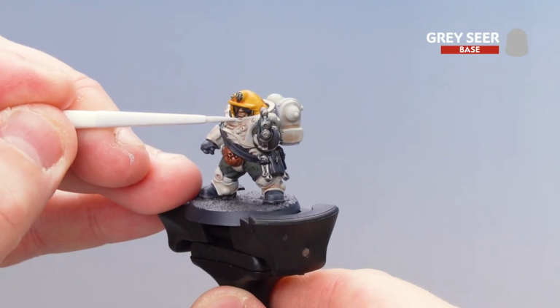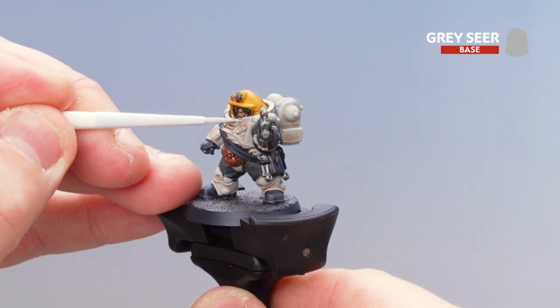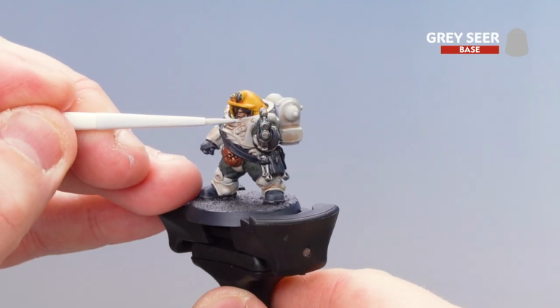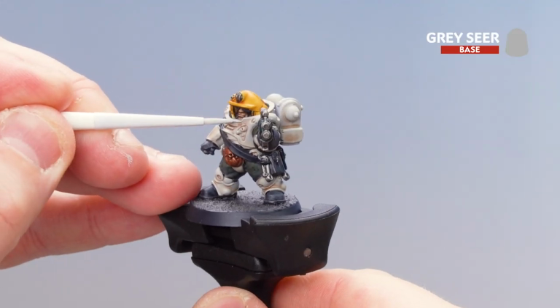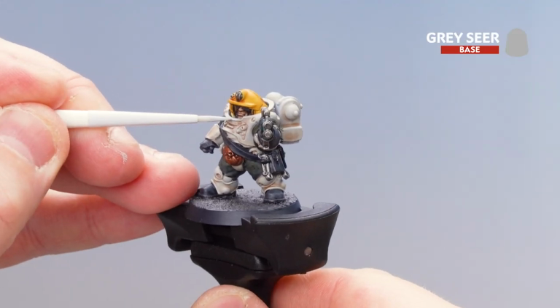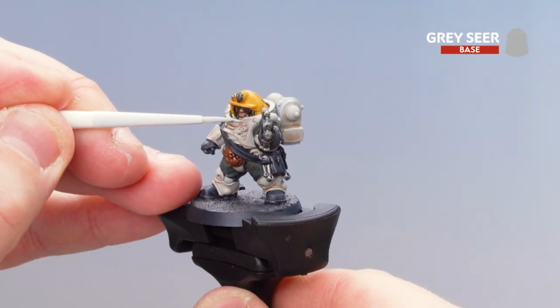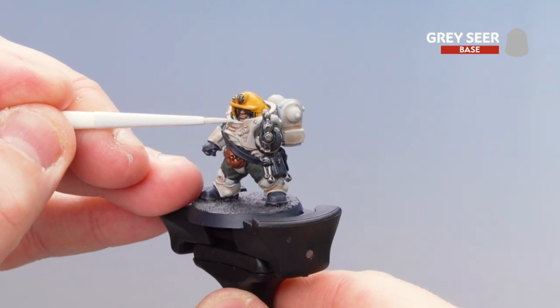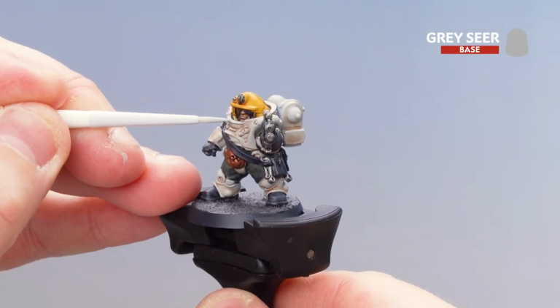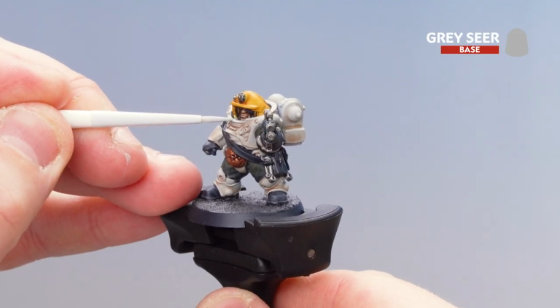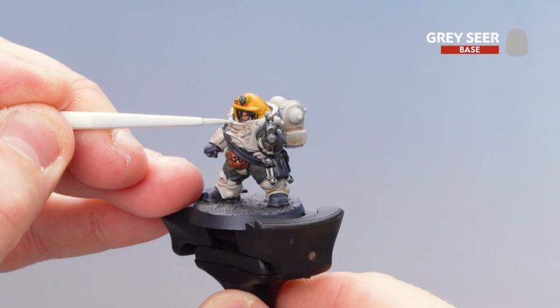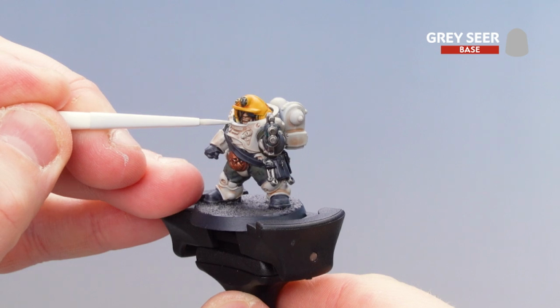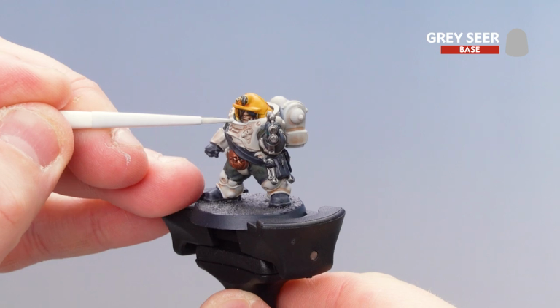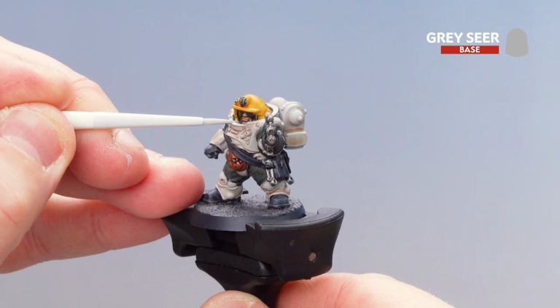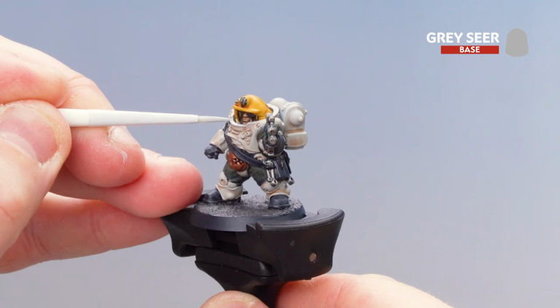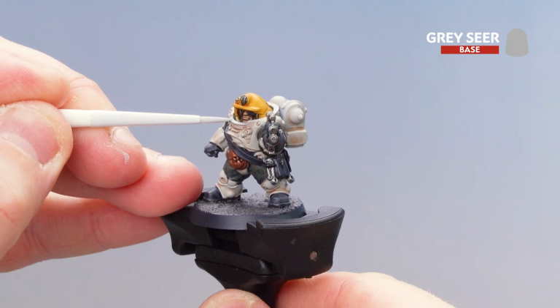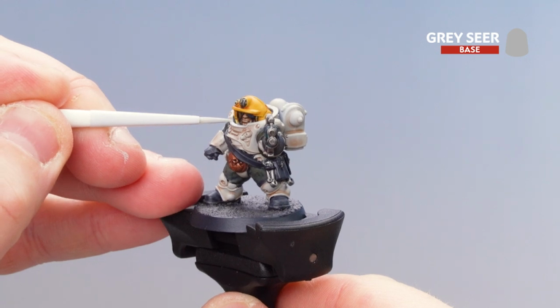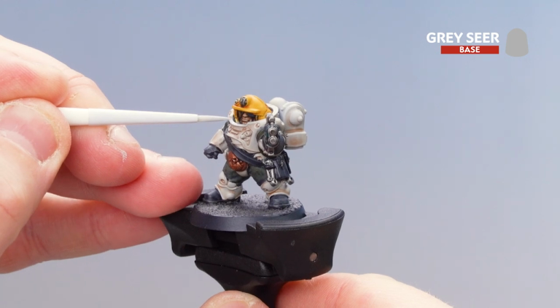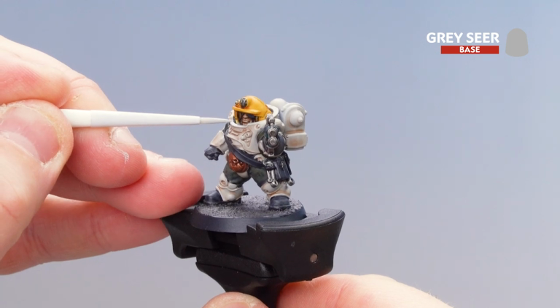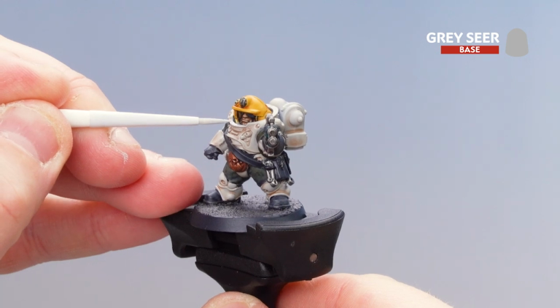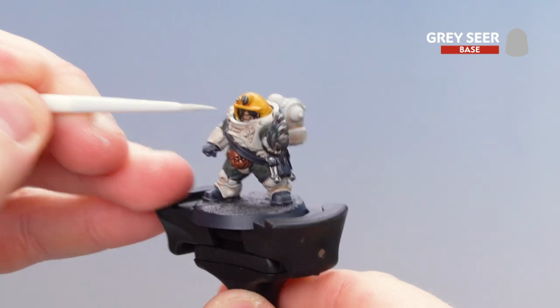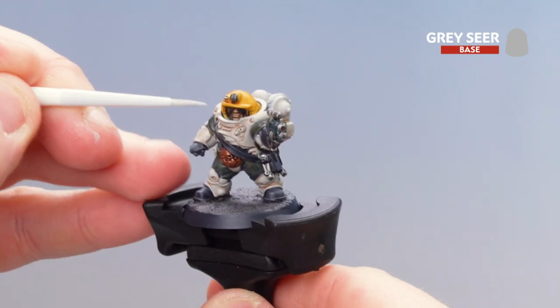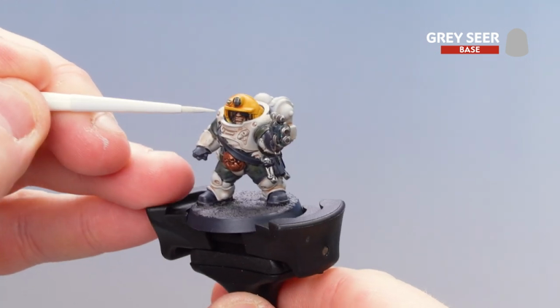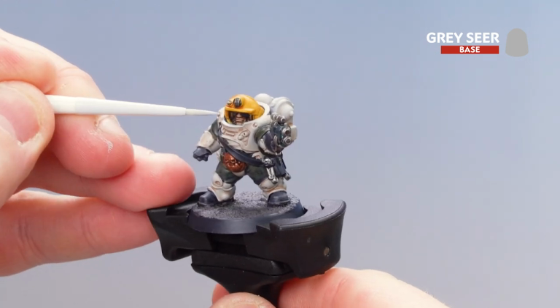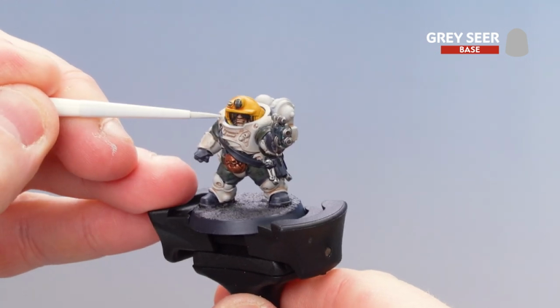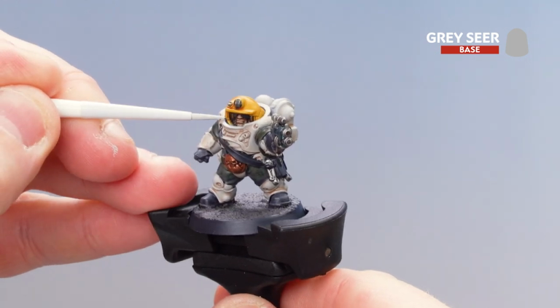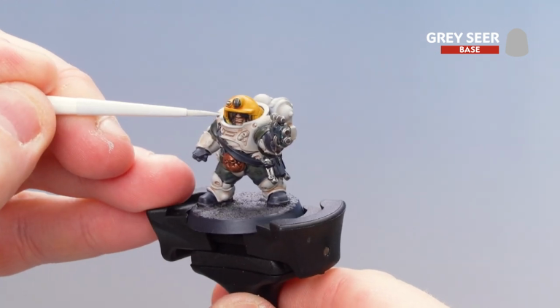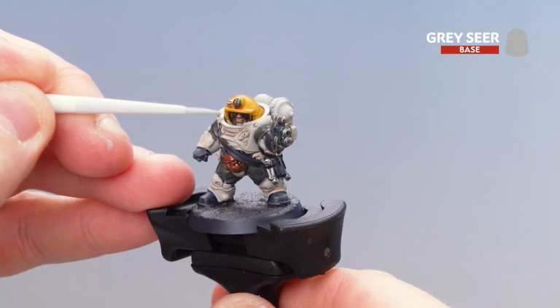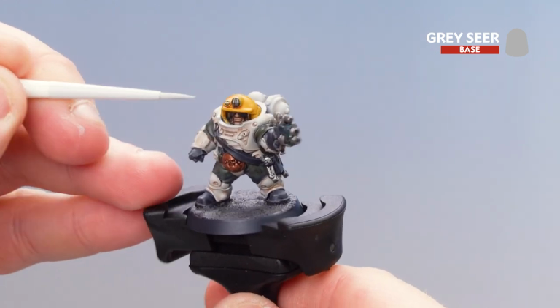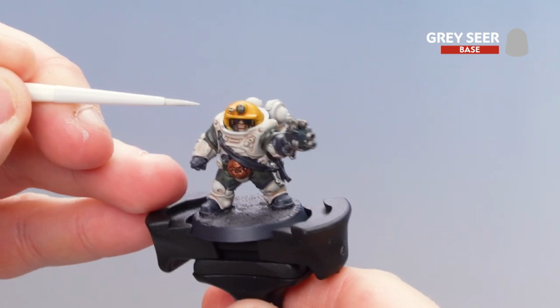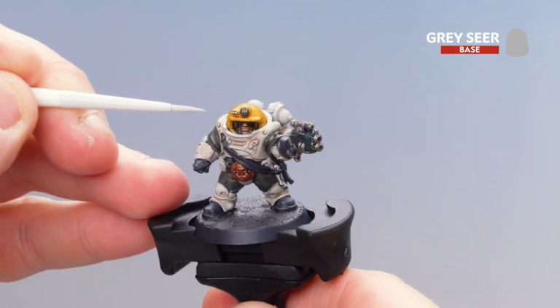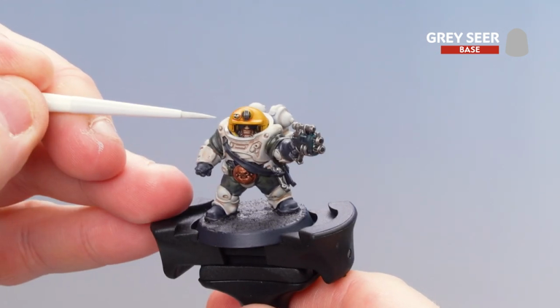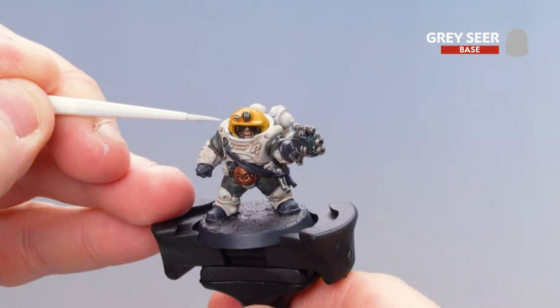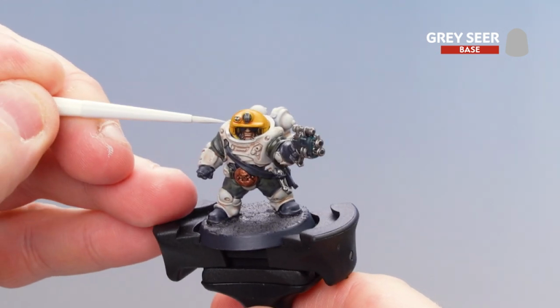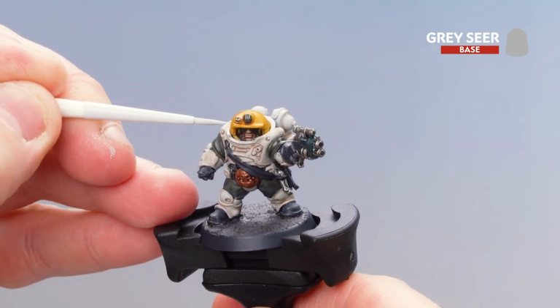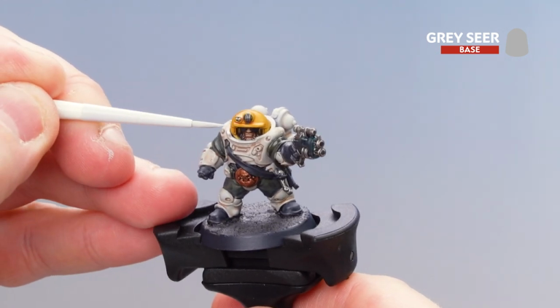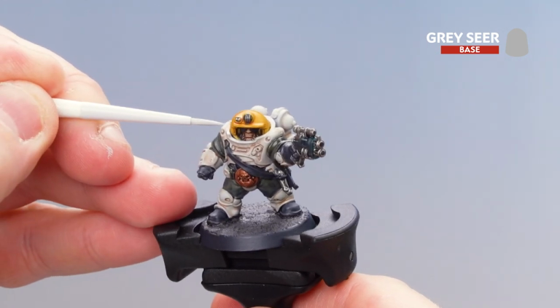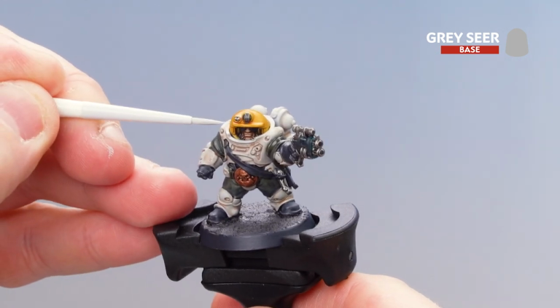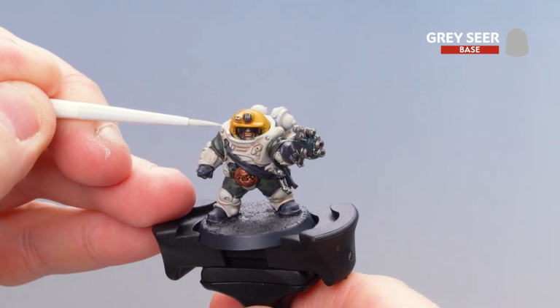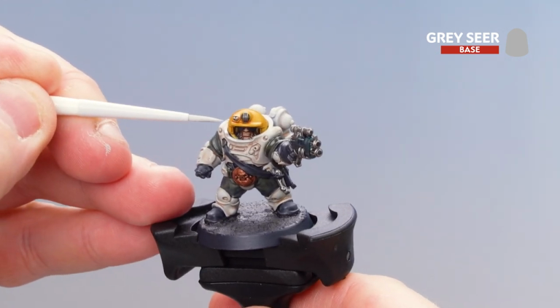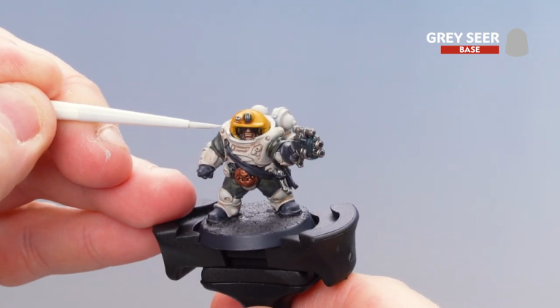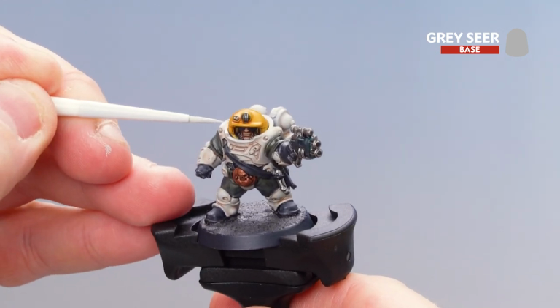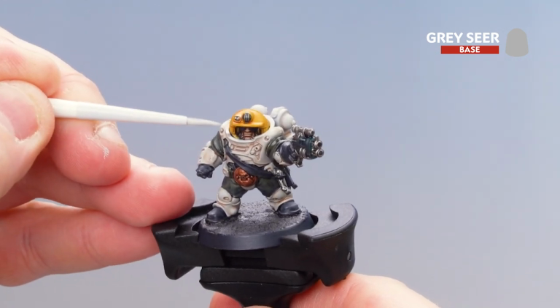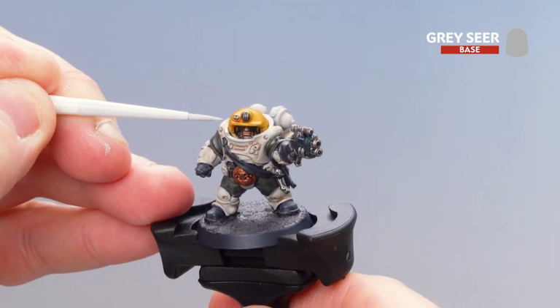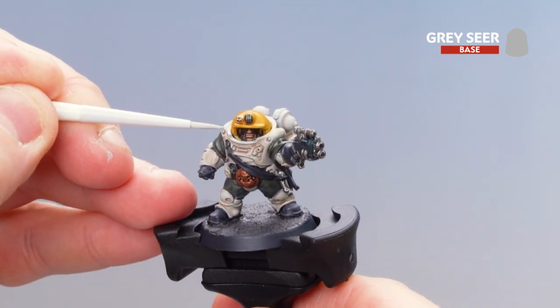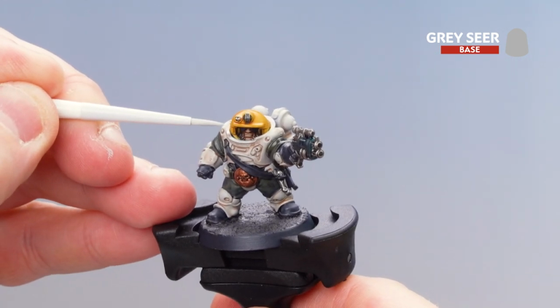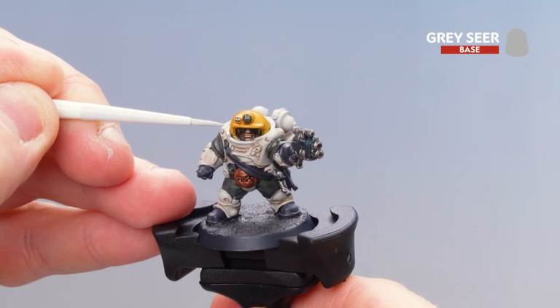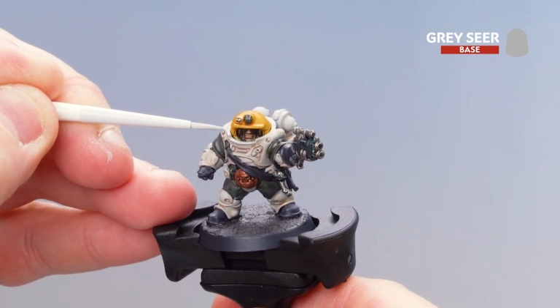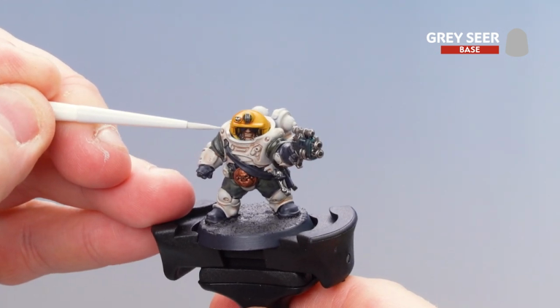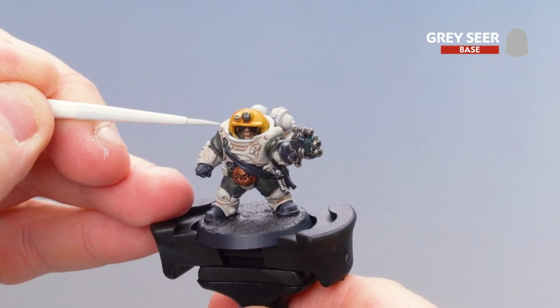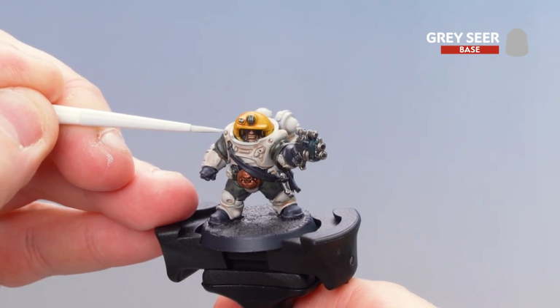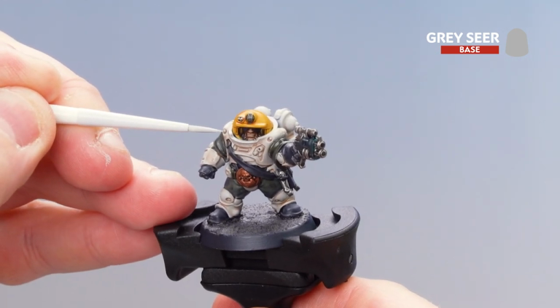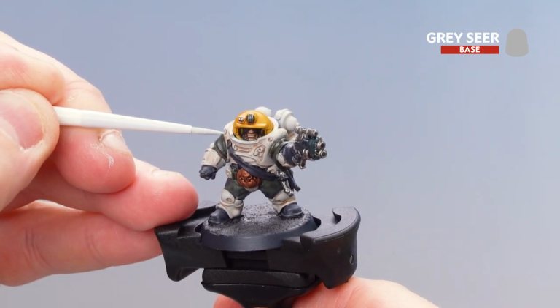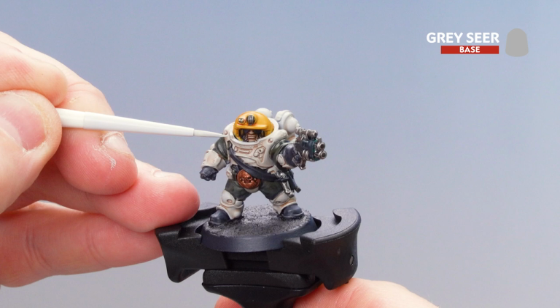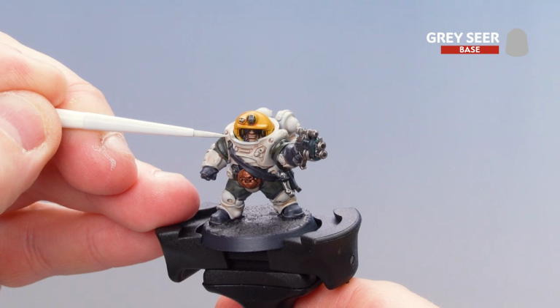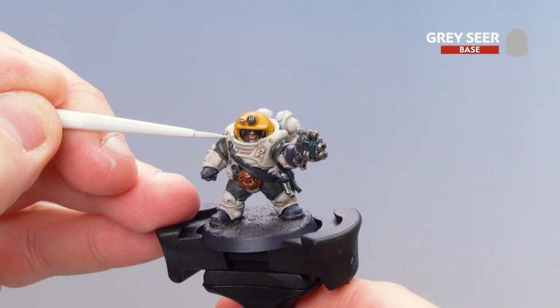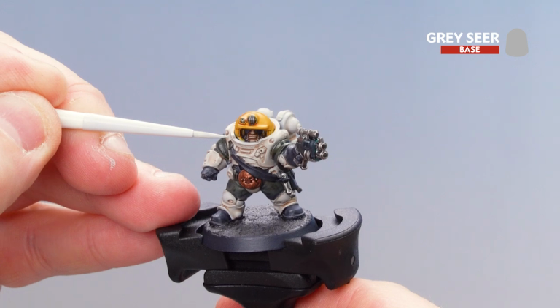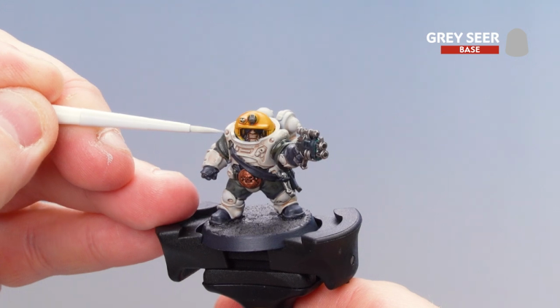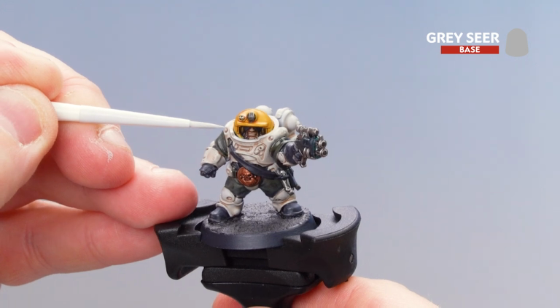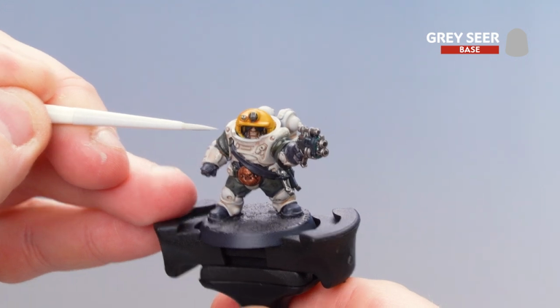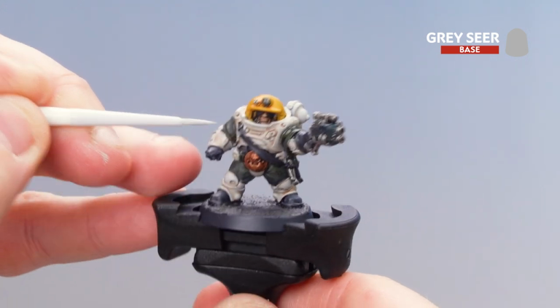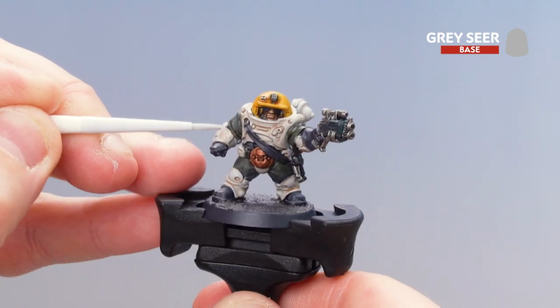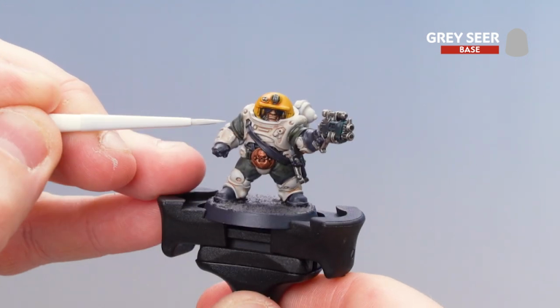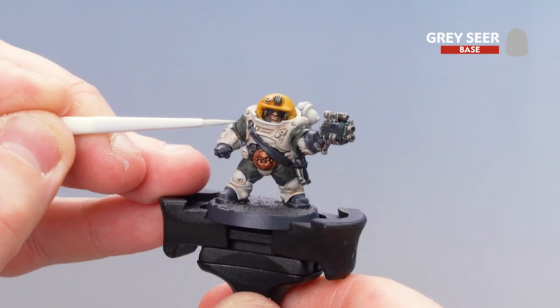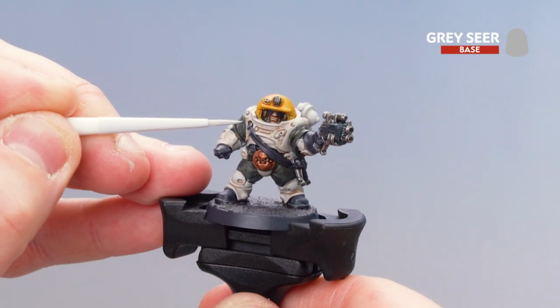I'm just going to get those raised areas and tighten them up a little bit, just to add a little bit more punch to that white.